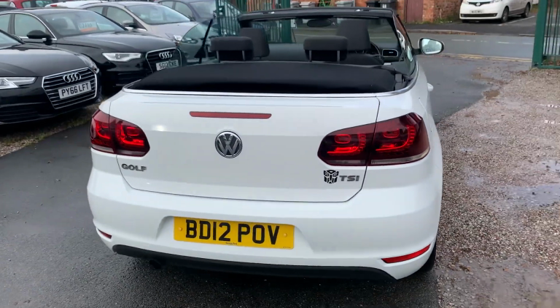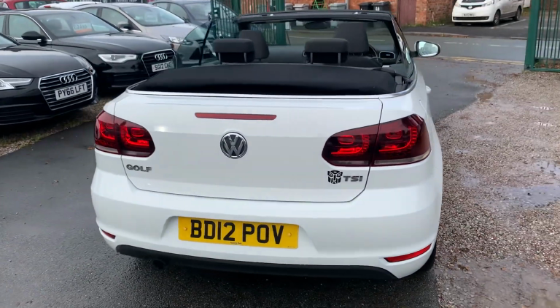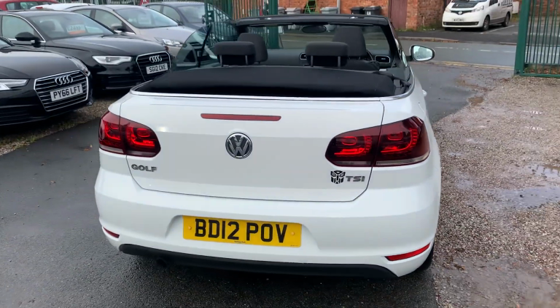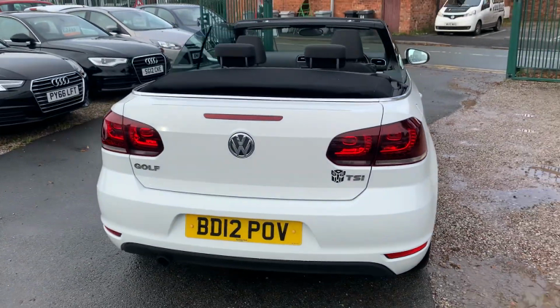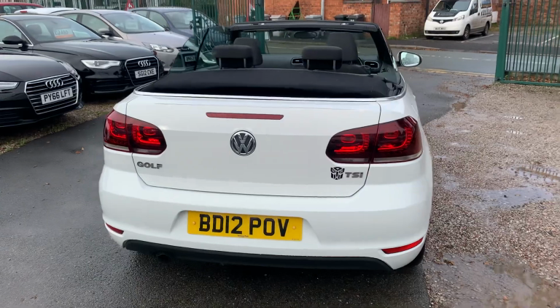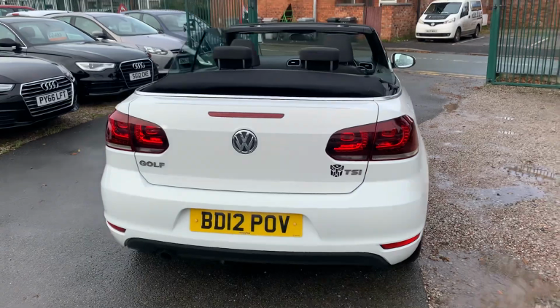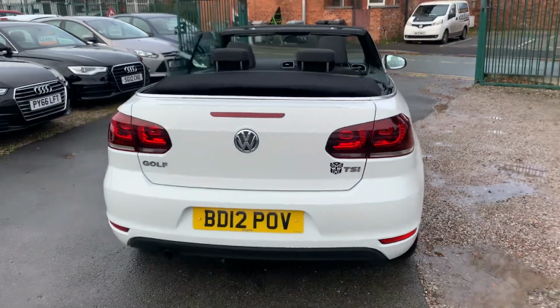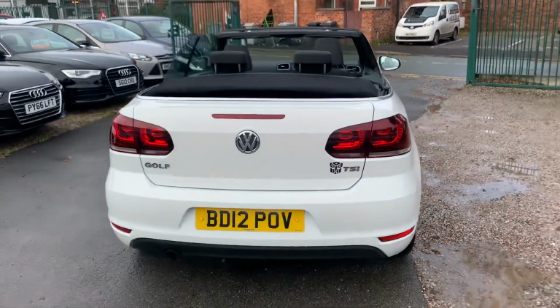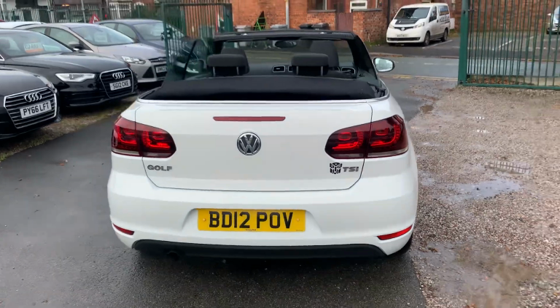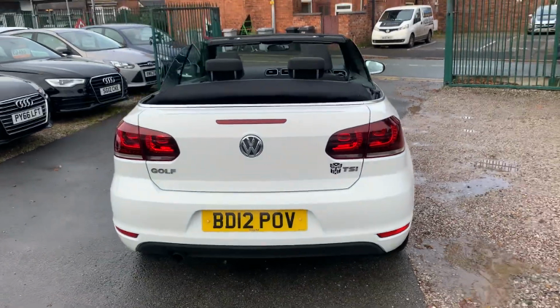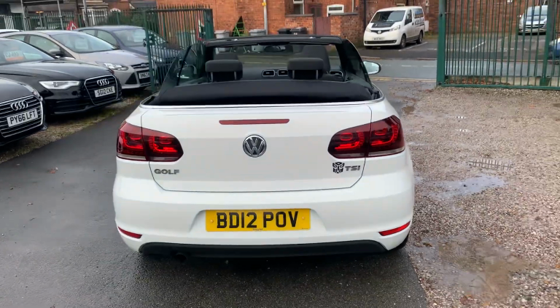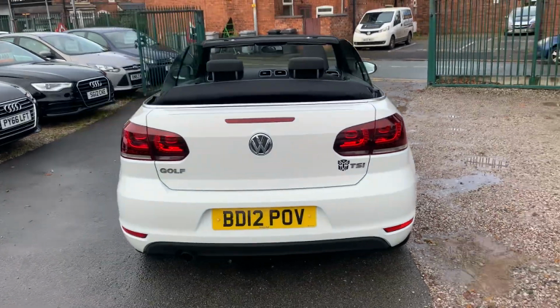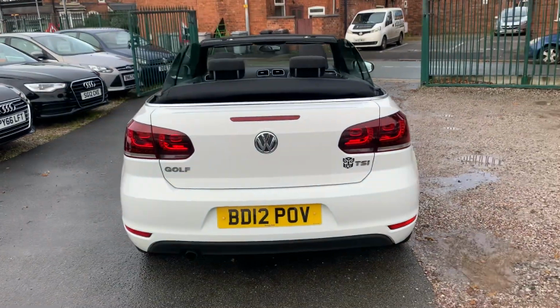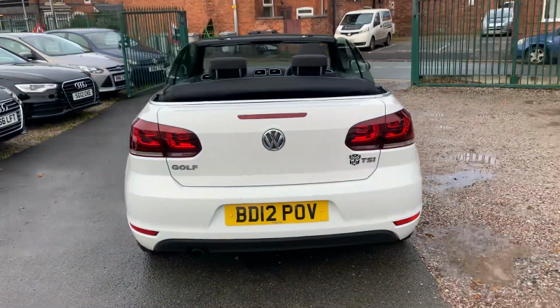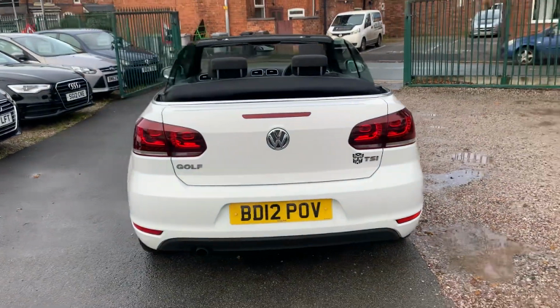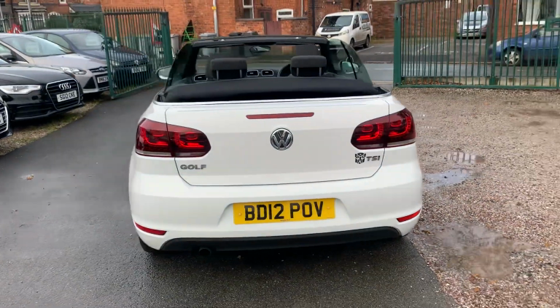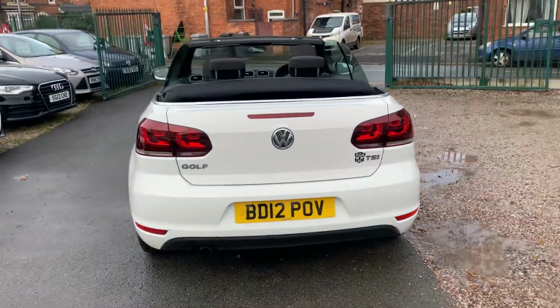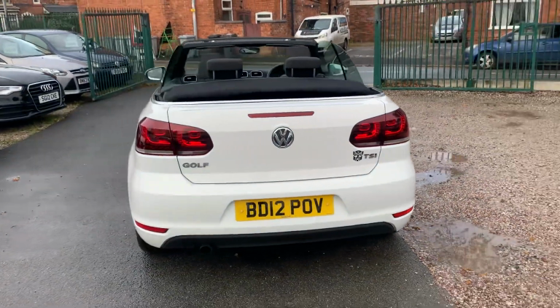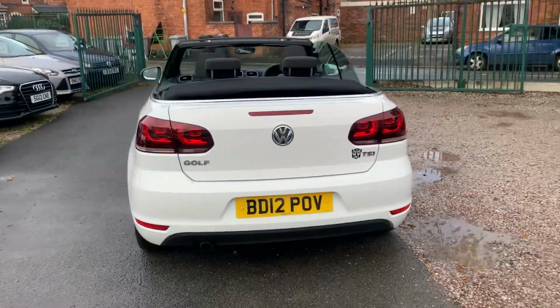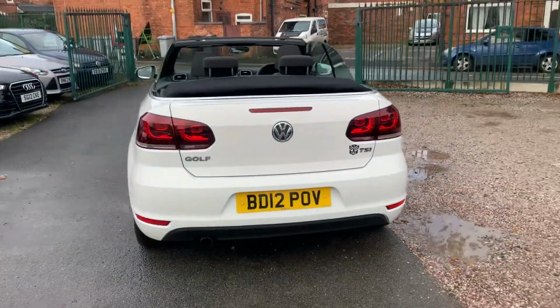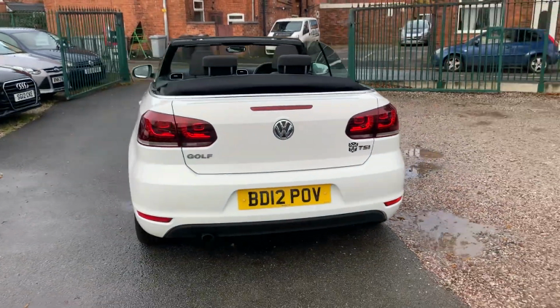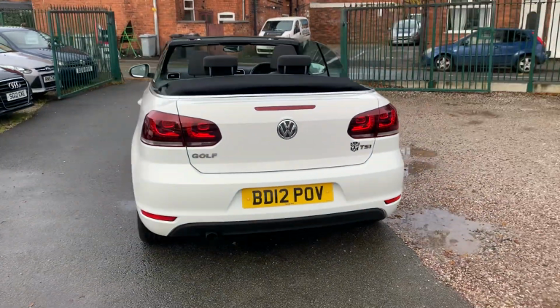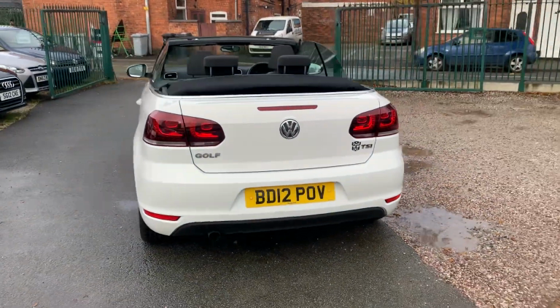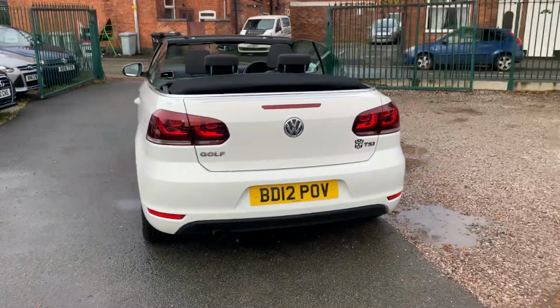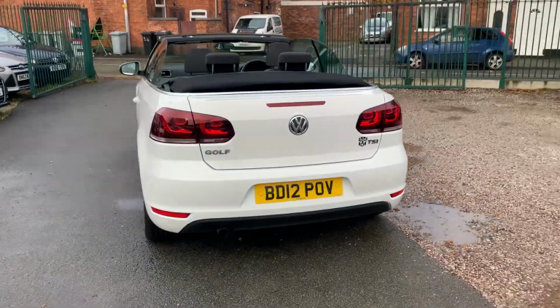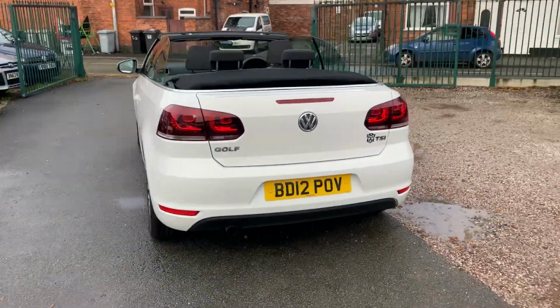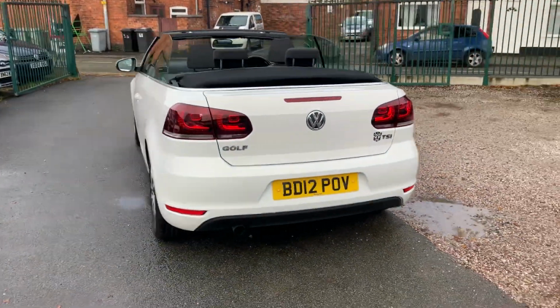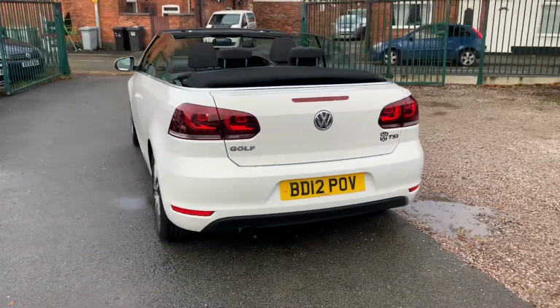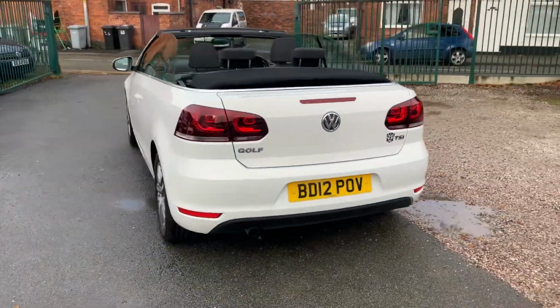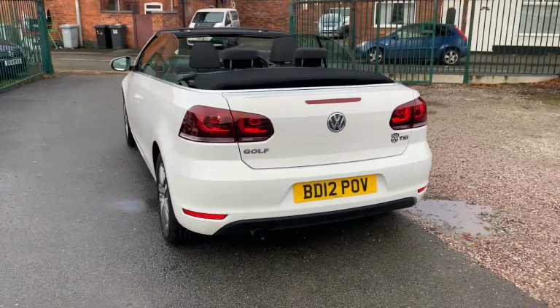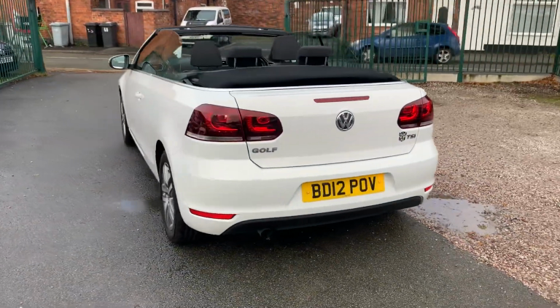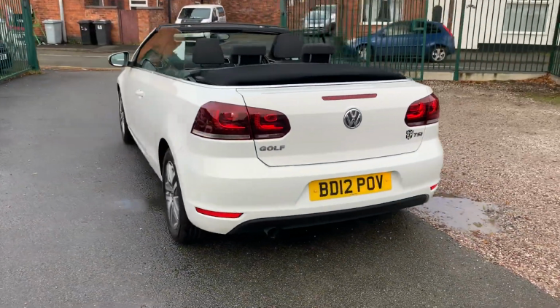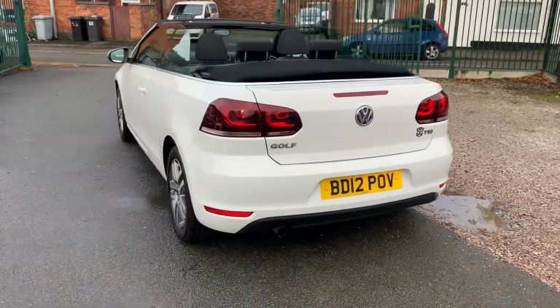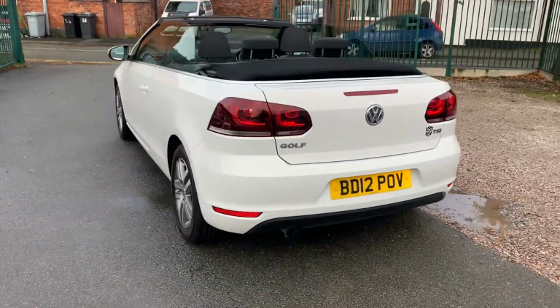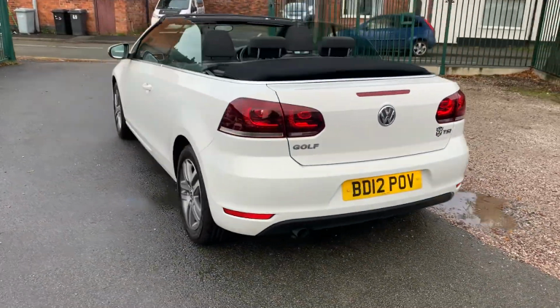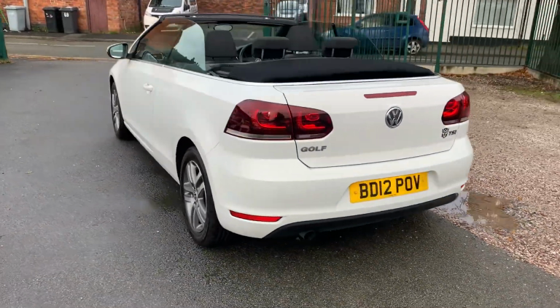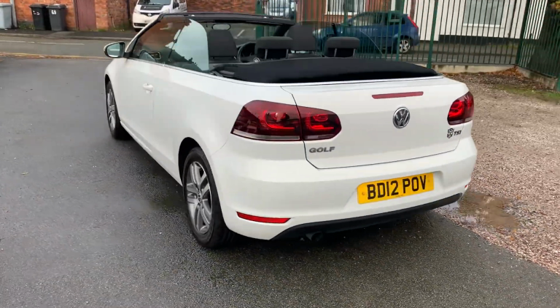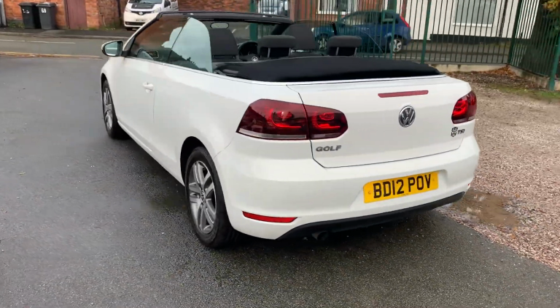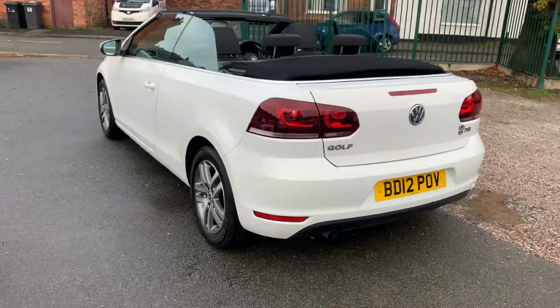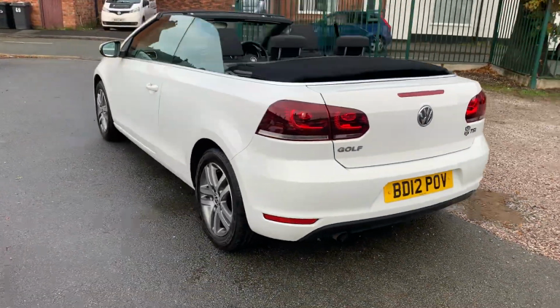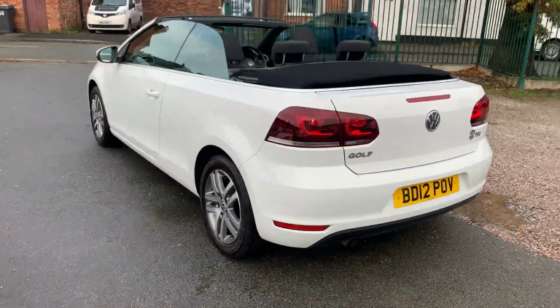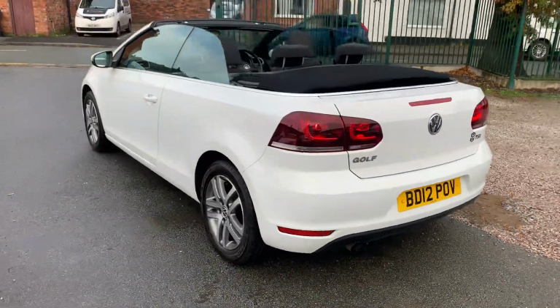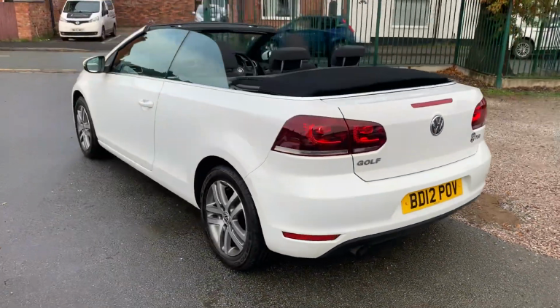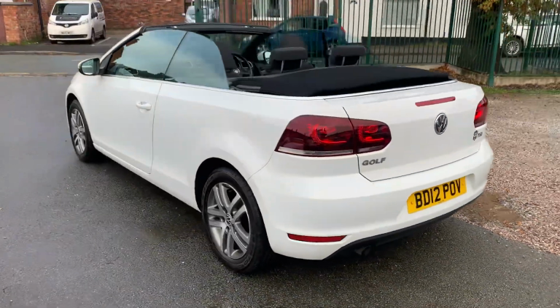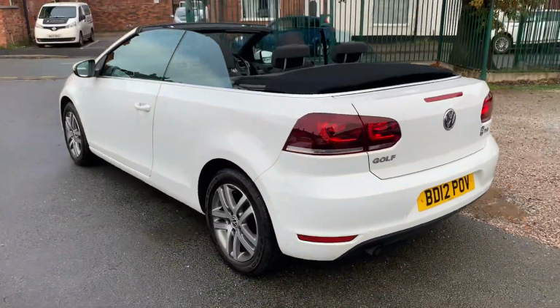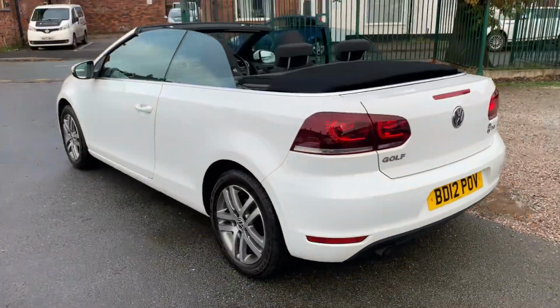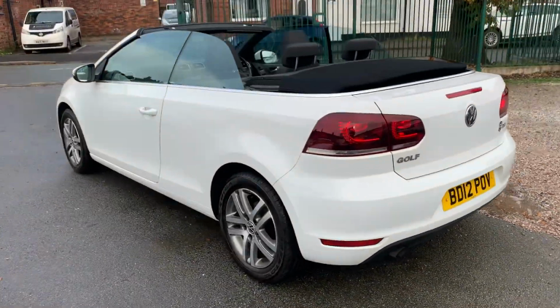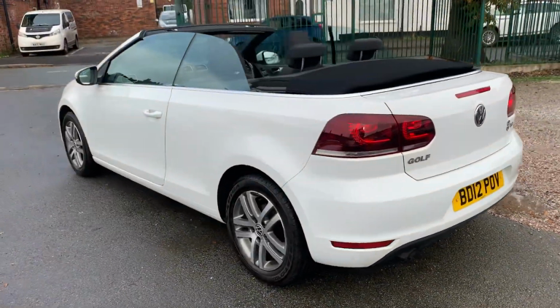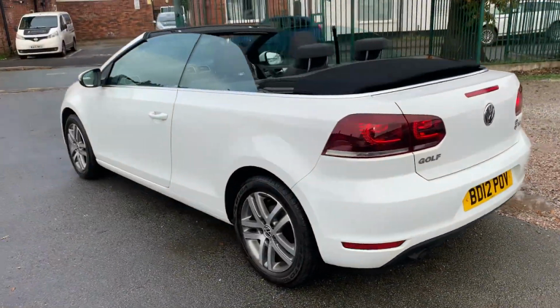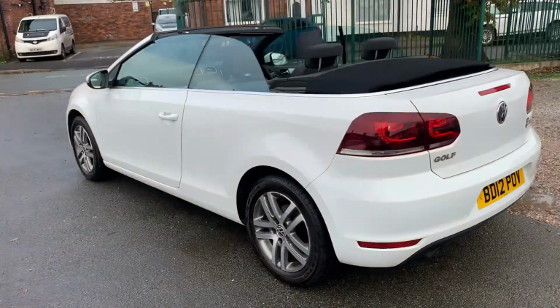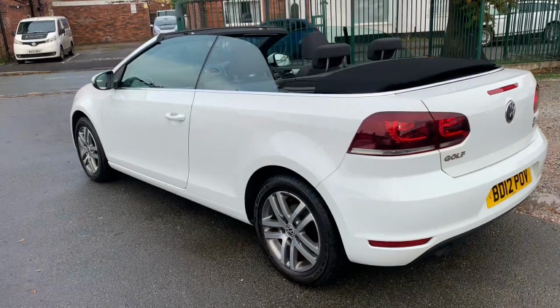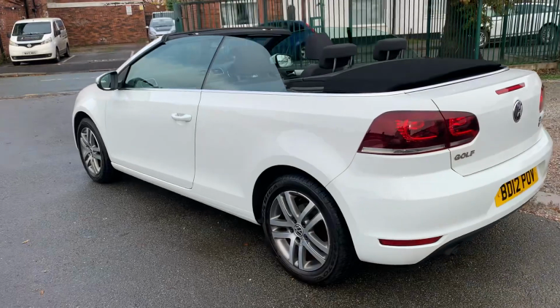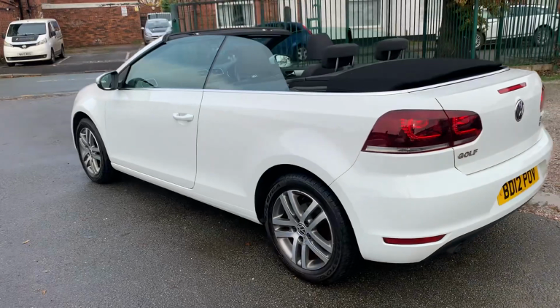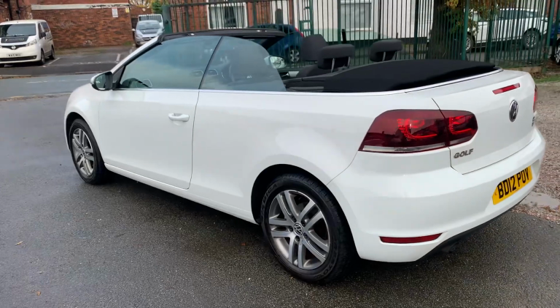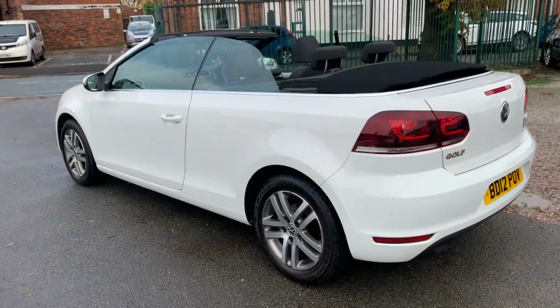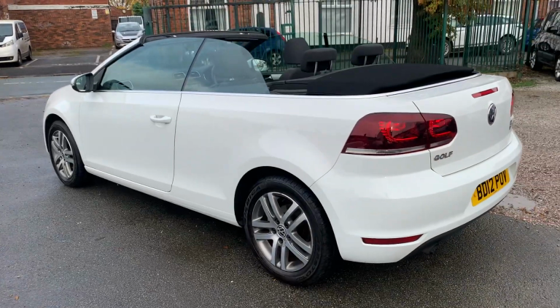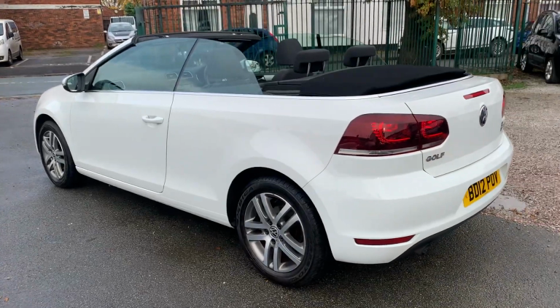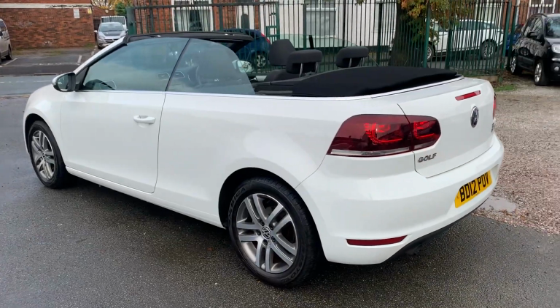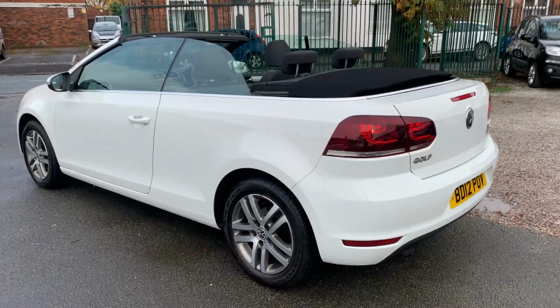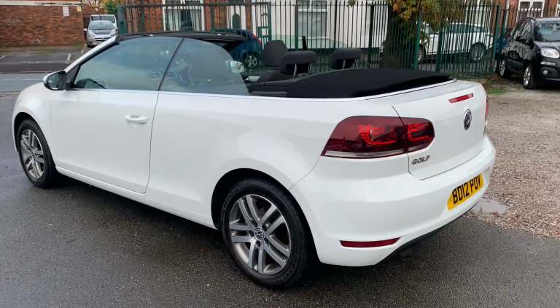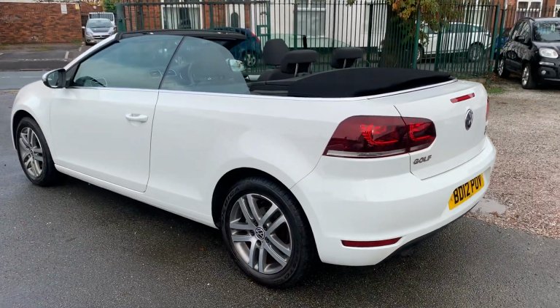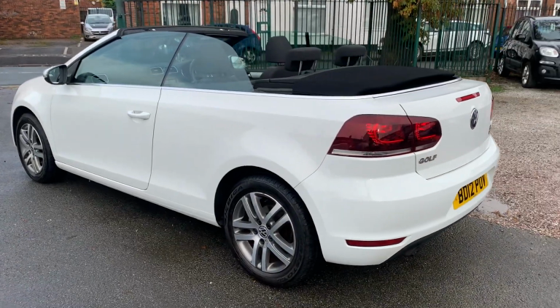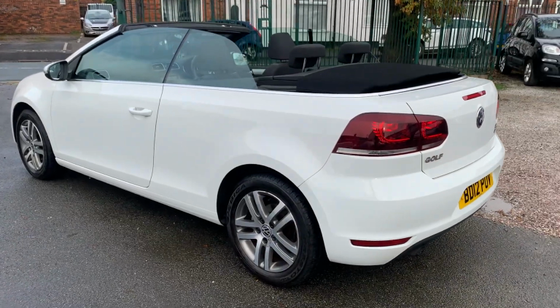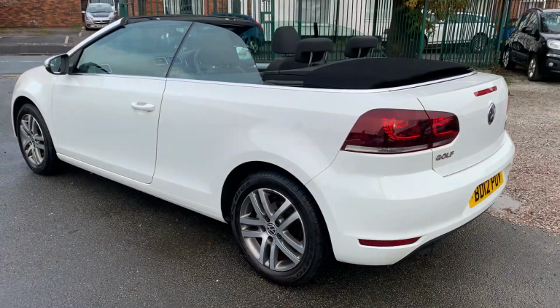Overall bodywork is really nice as you can see — very clean and tidy. Drives absolutely spot on.